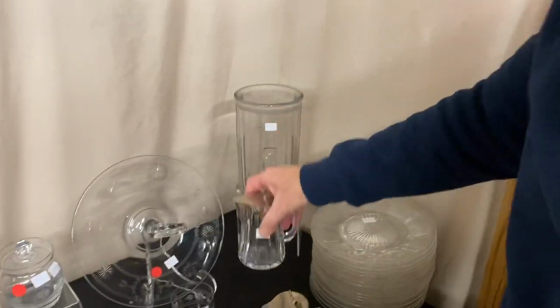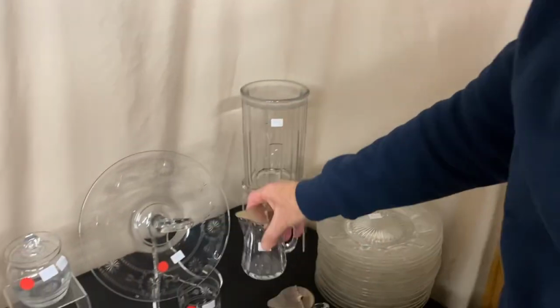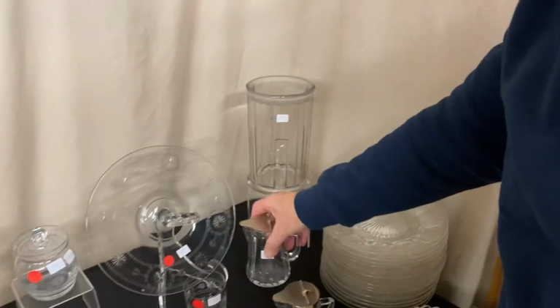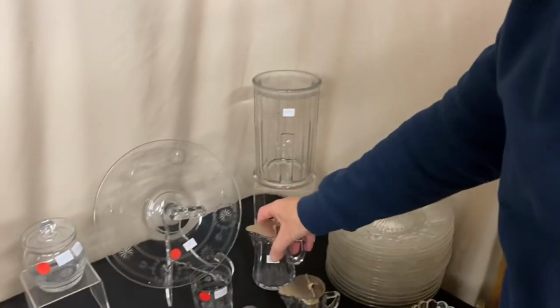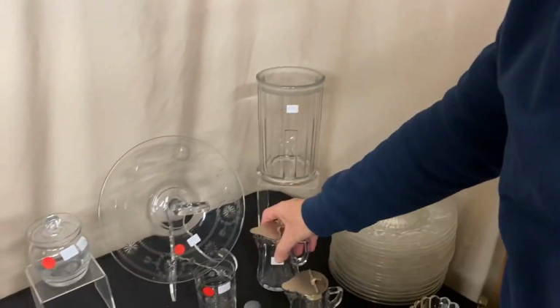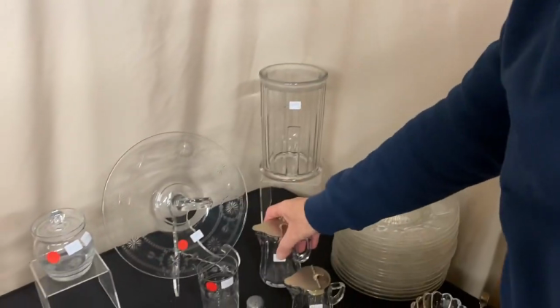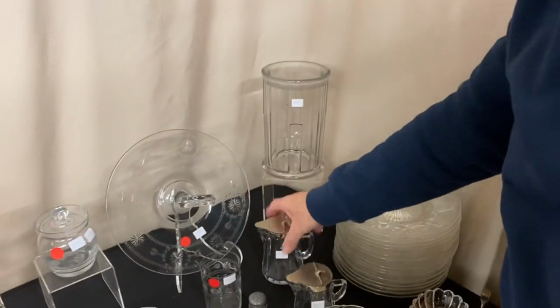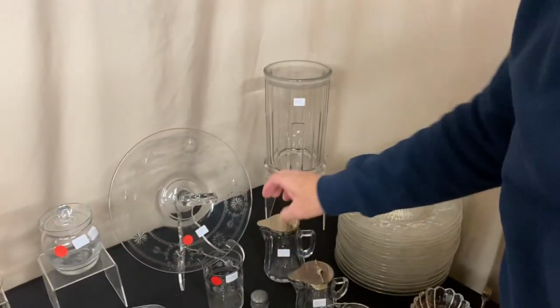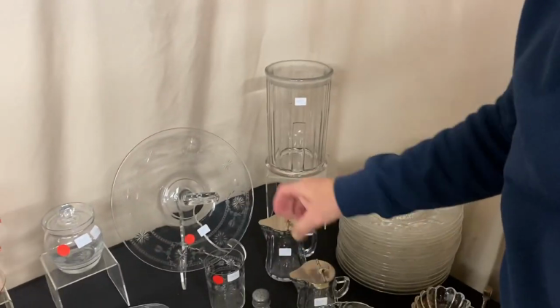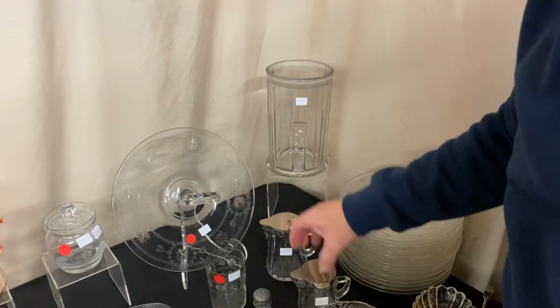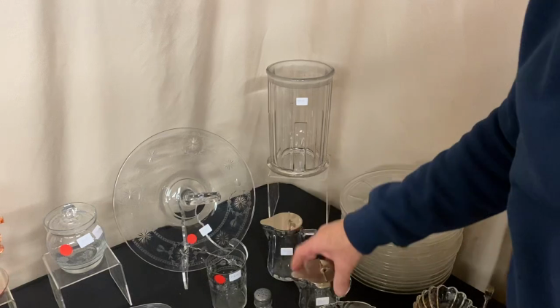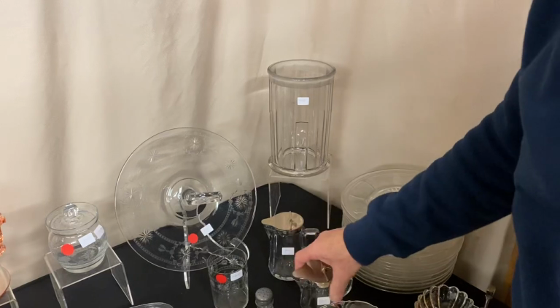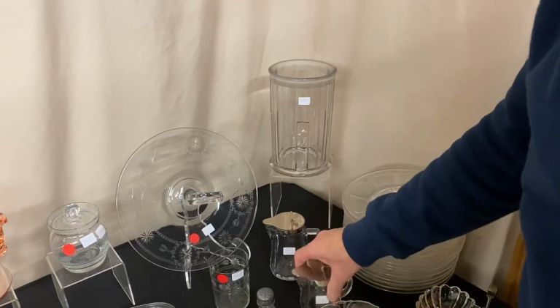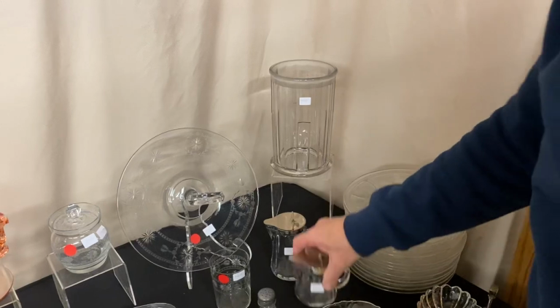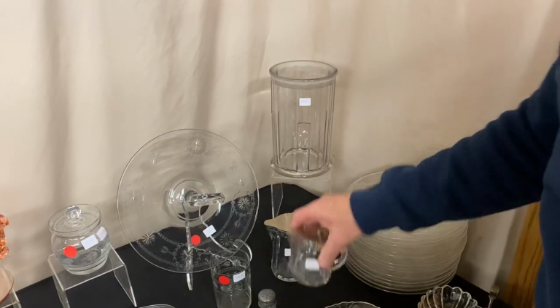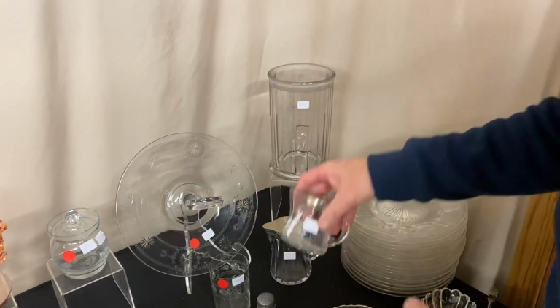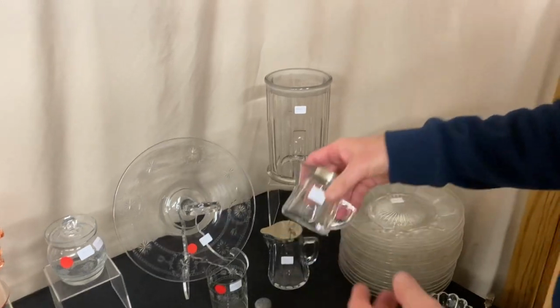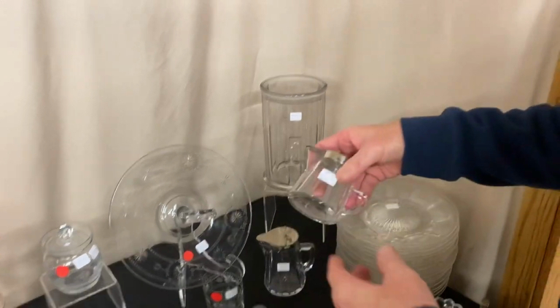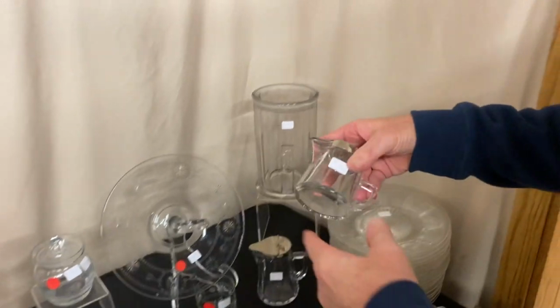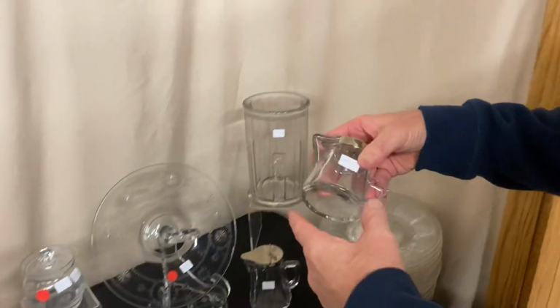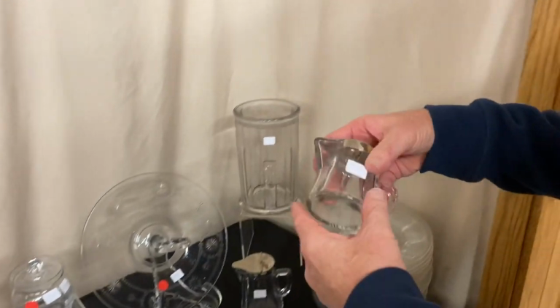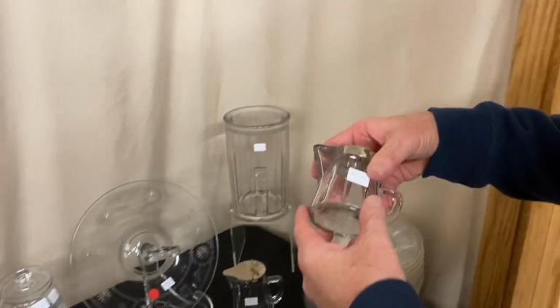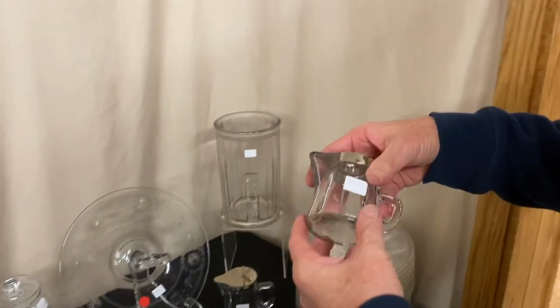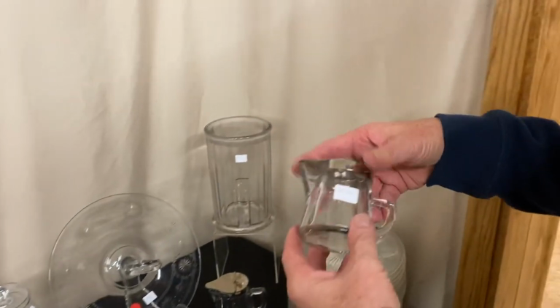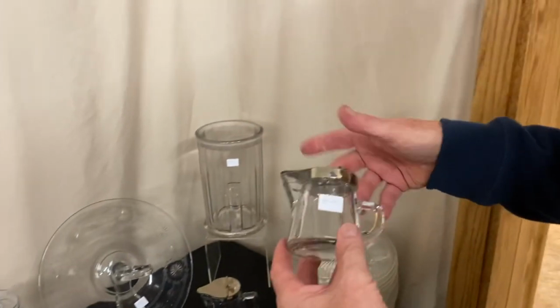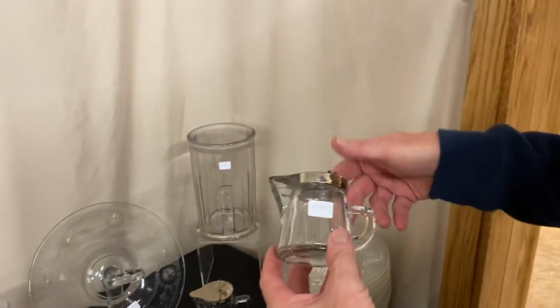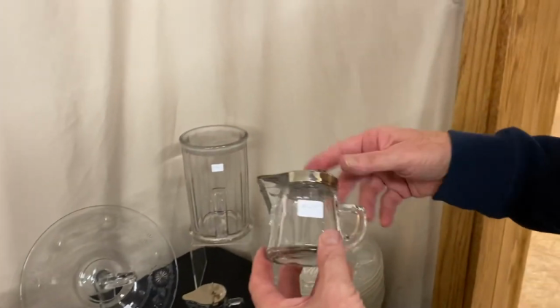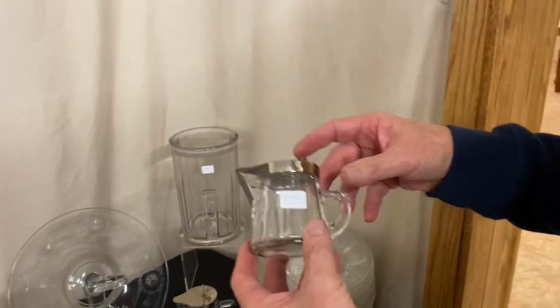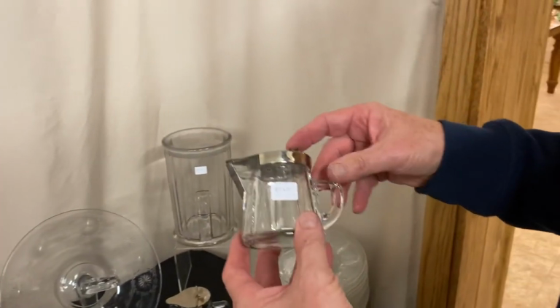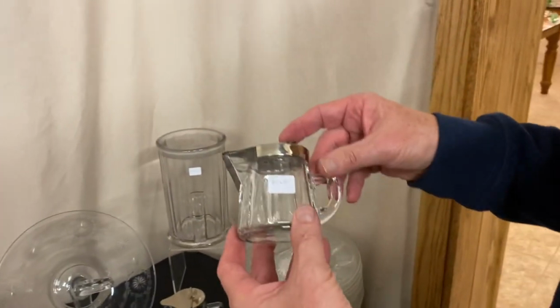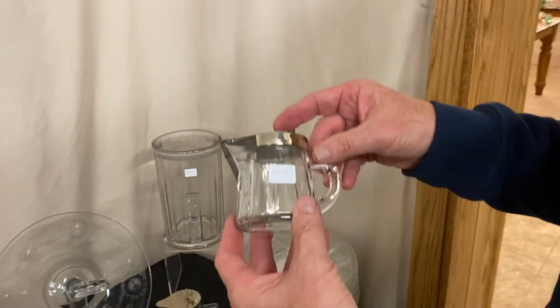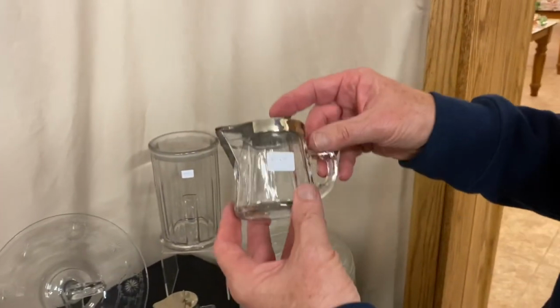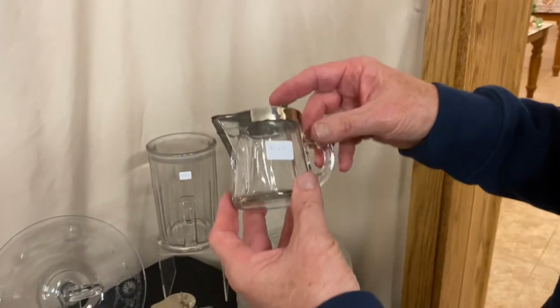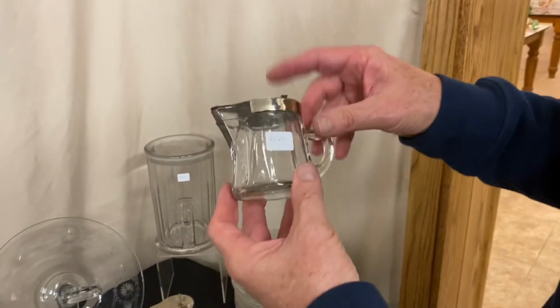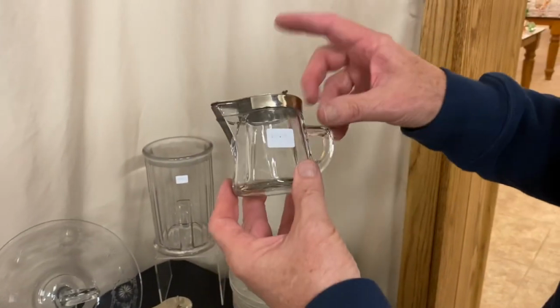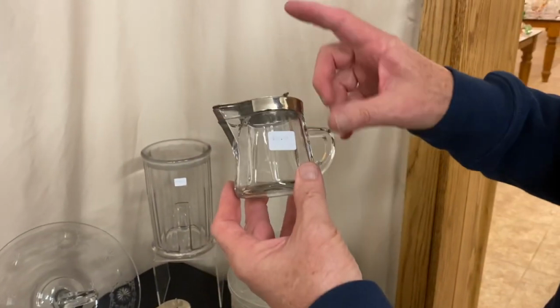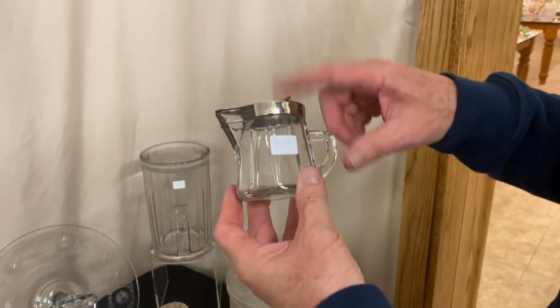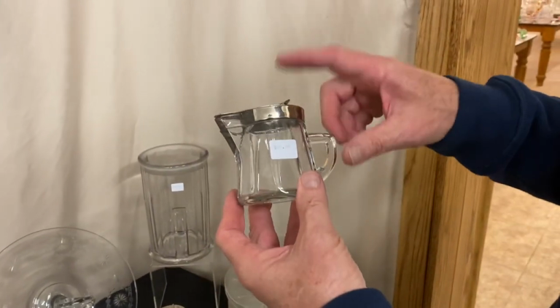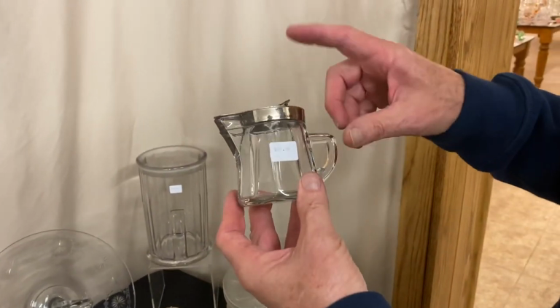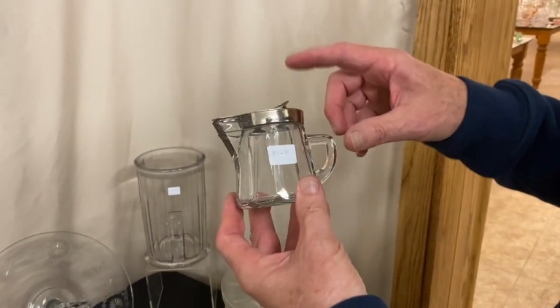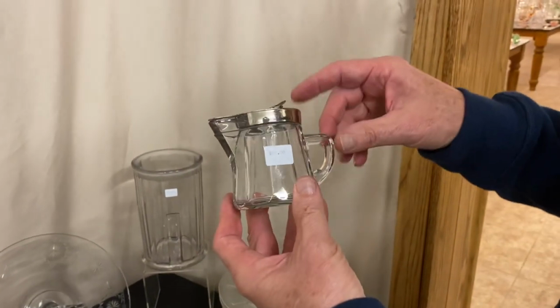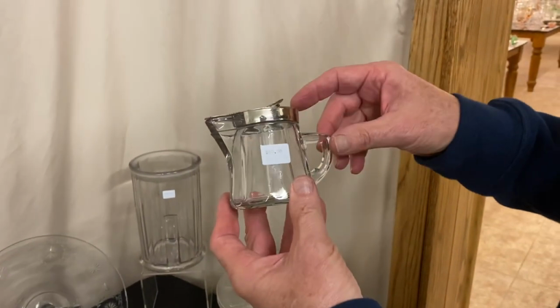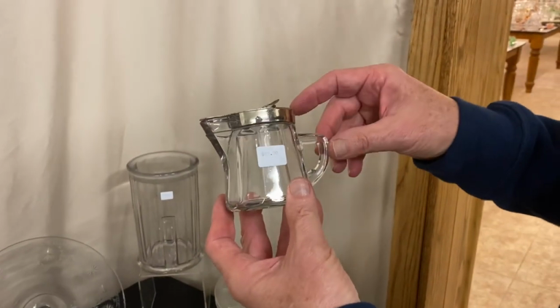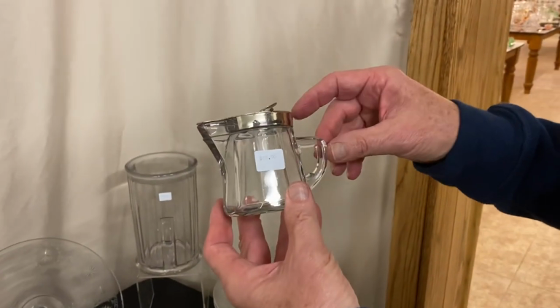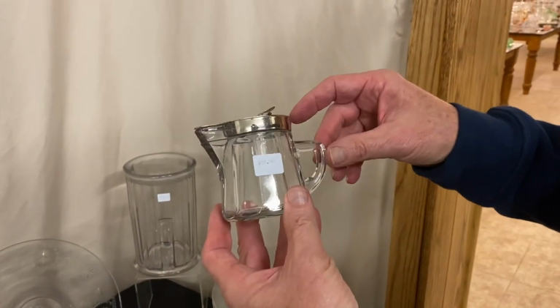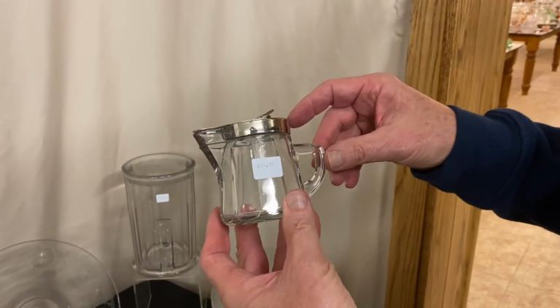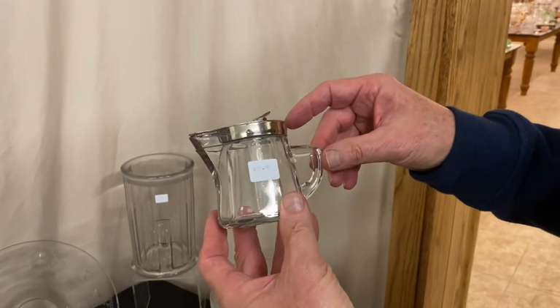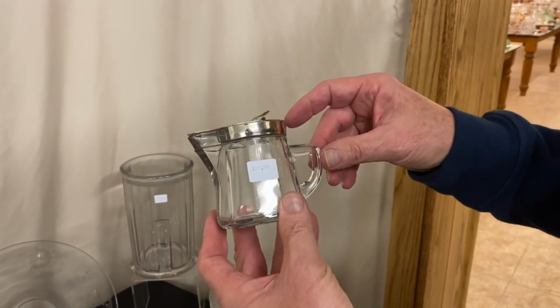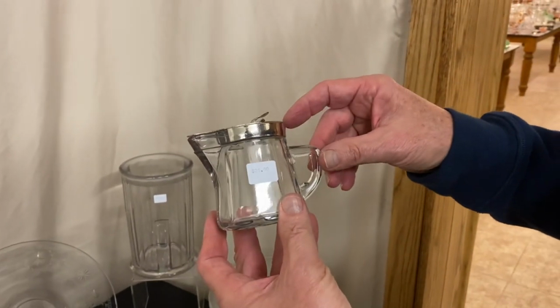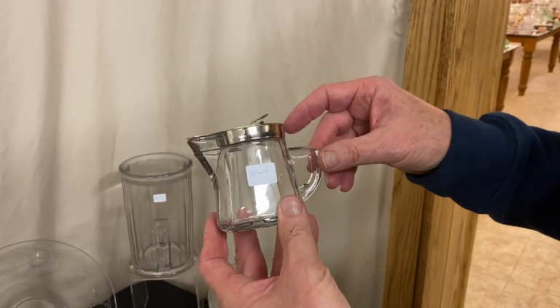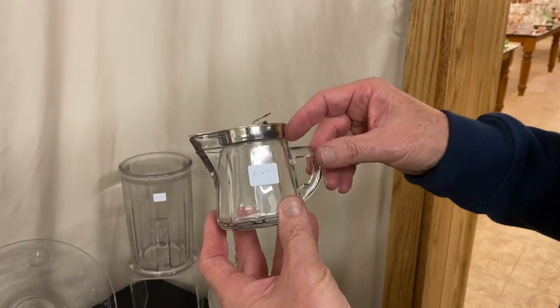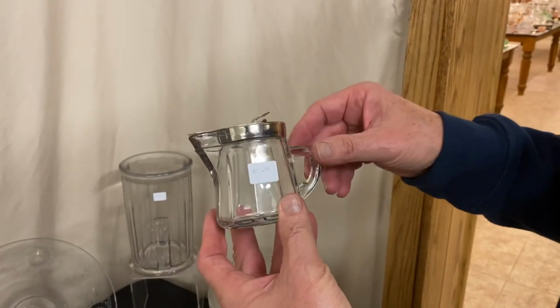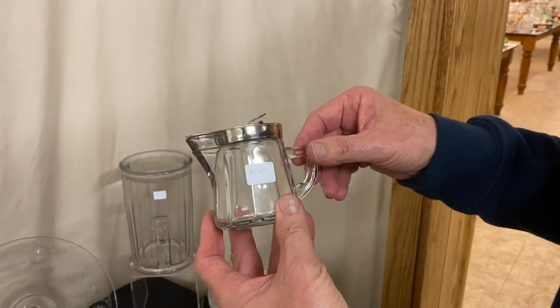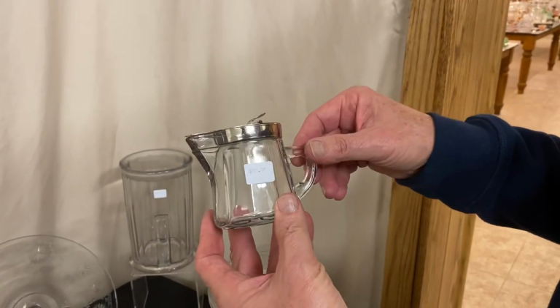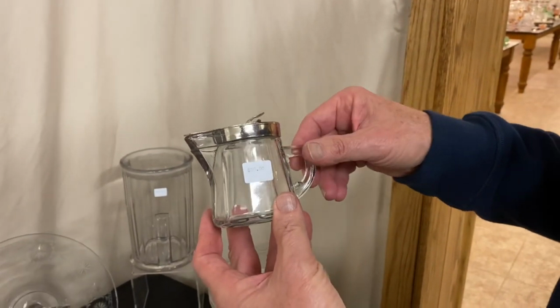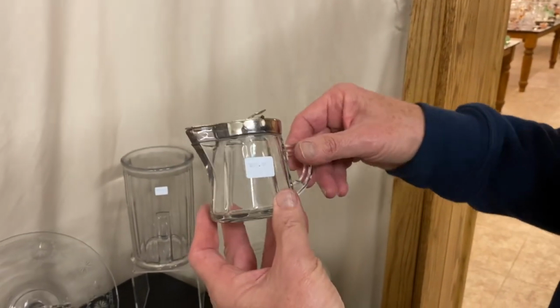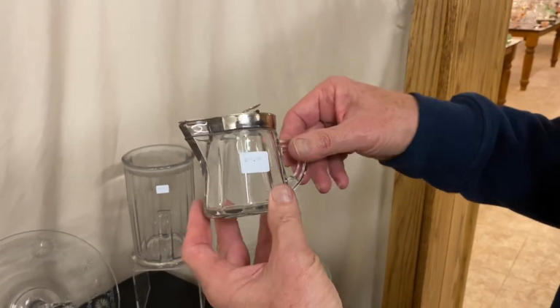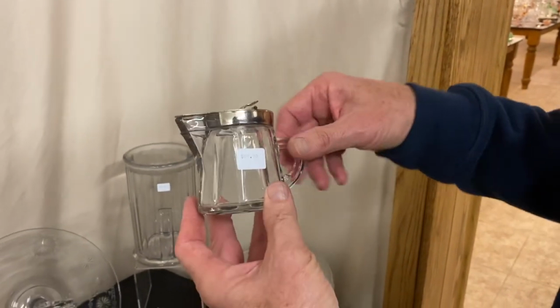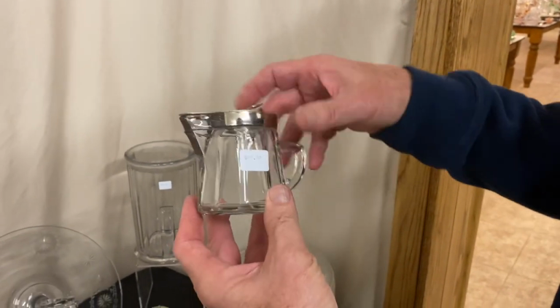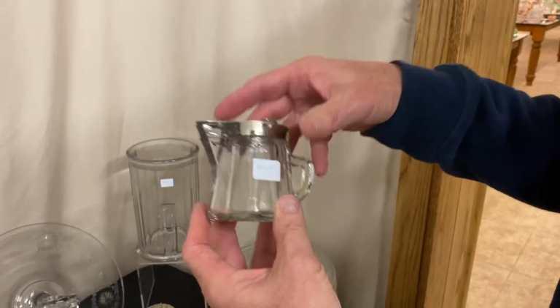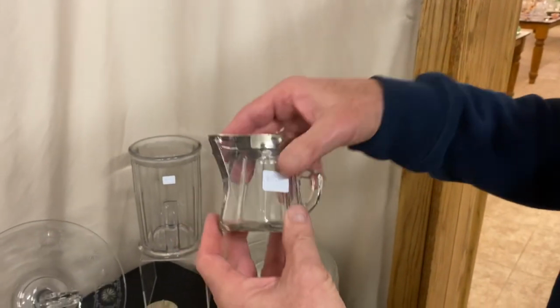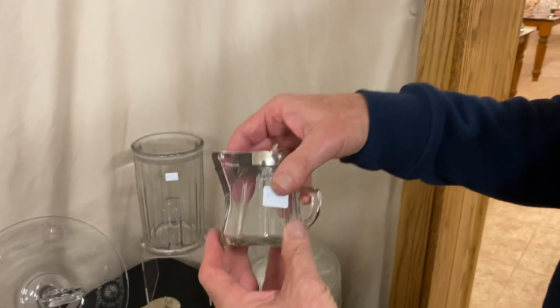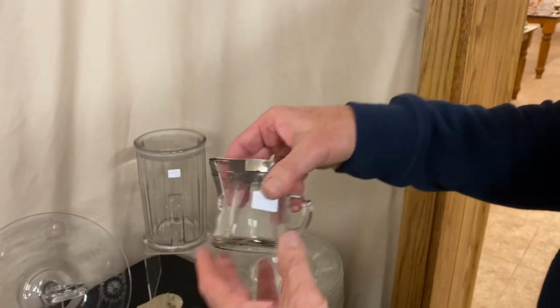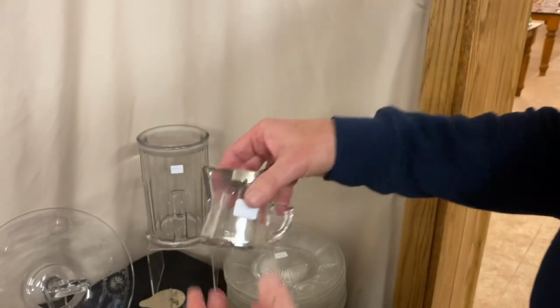And another McGrady syrup. If you collect these in color, the crystal one's a little hard to find. Here's a small size, 5-ounce, and it's also $20.